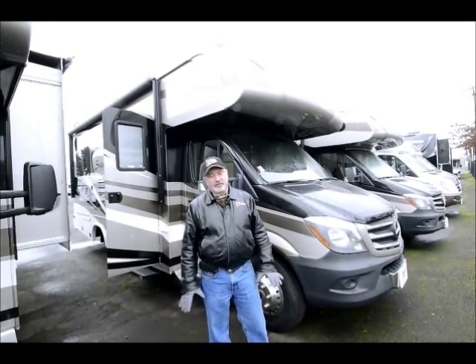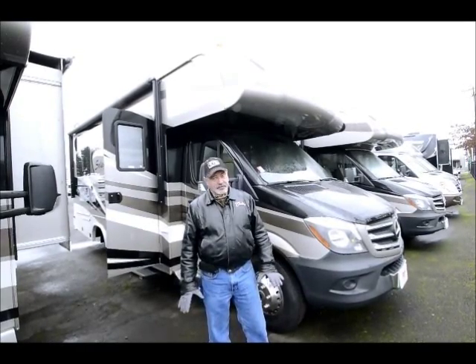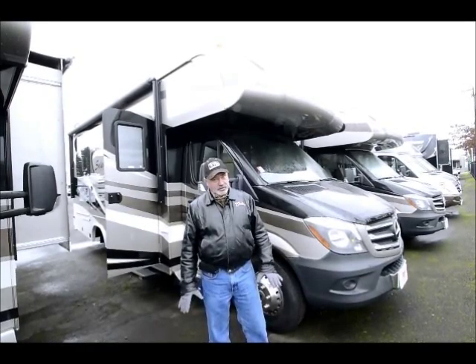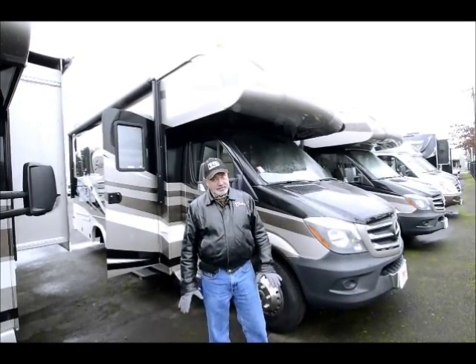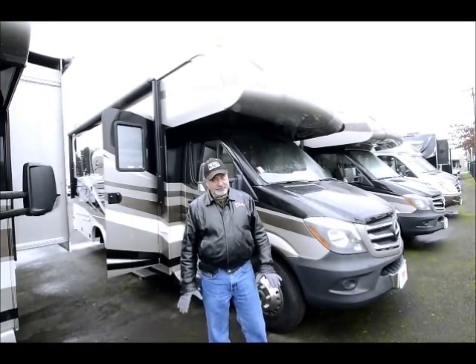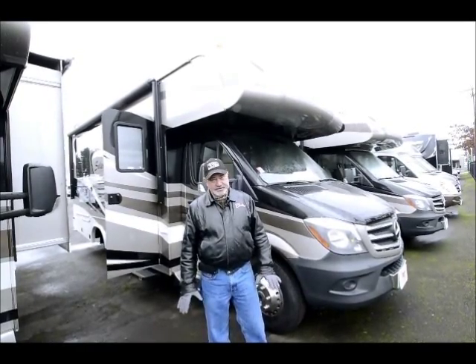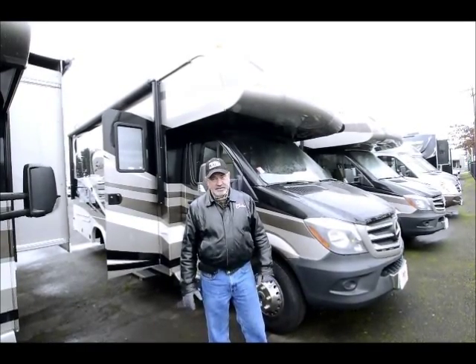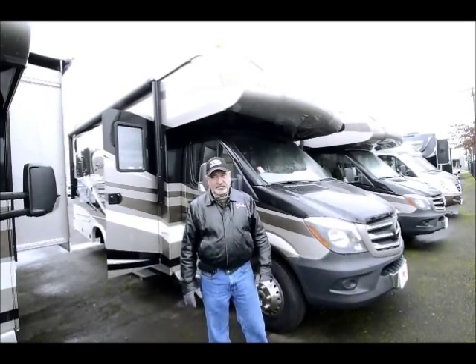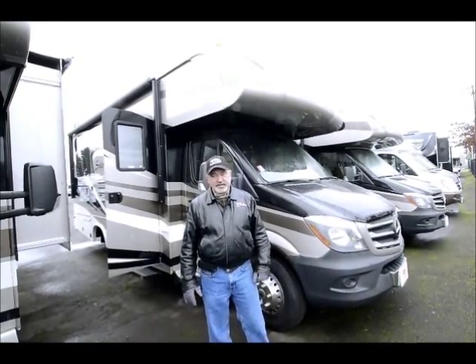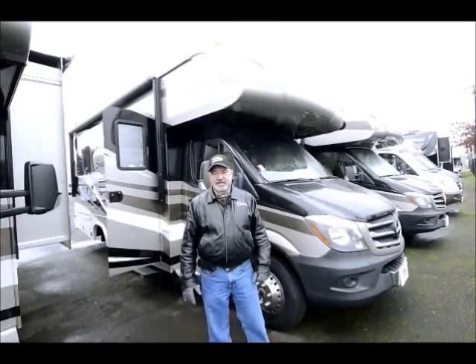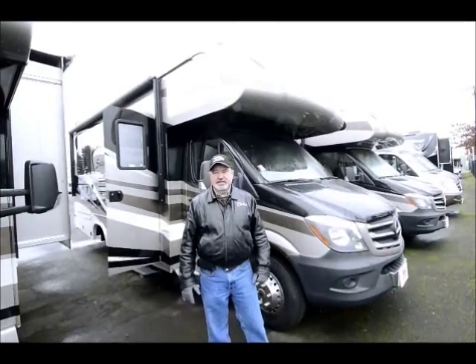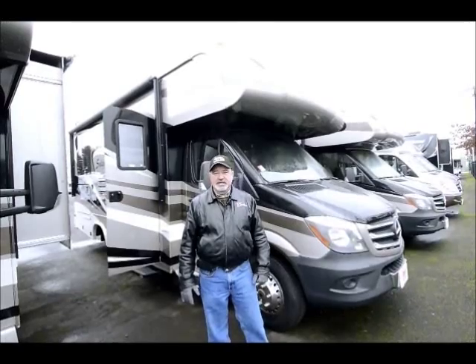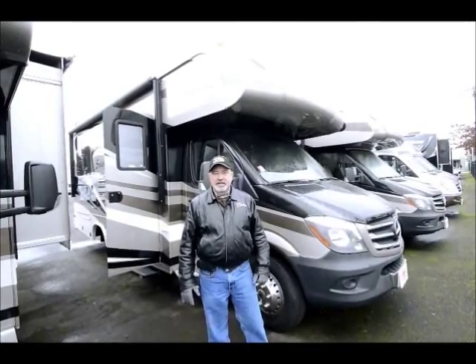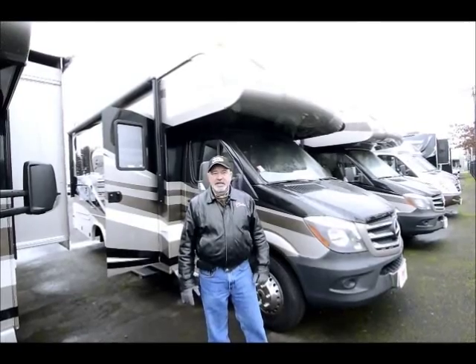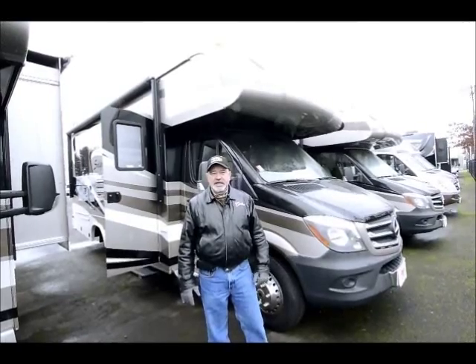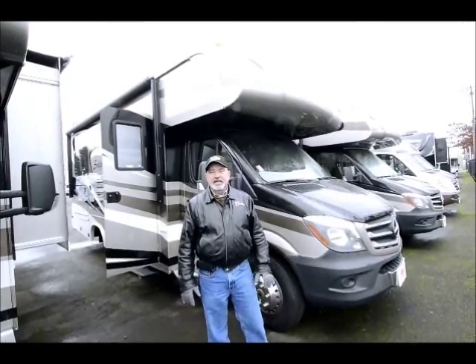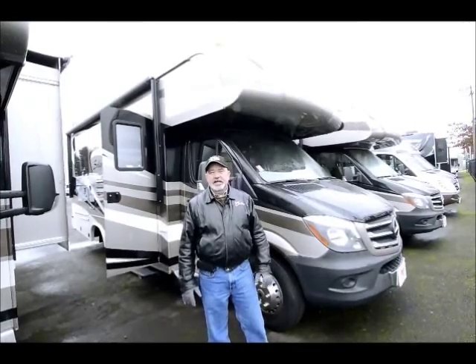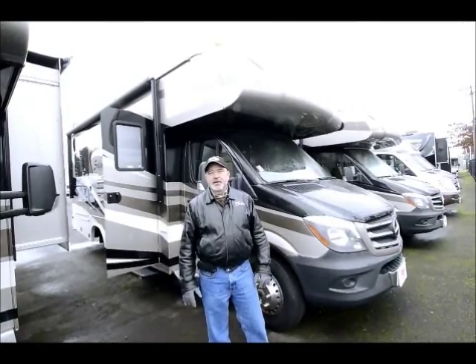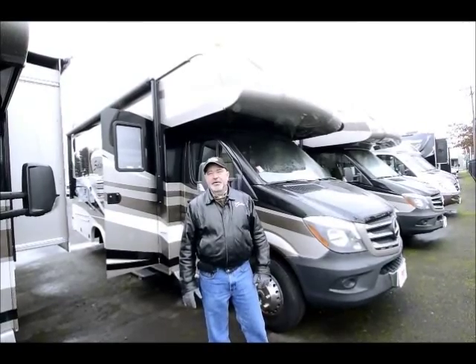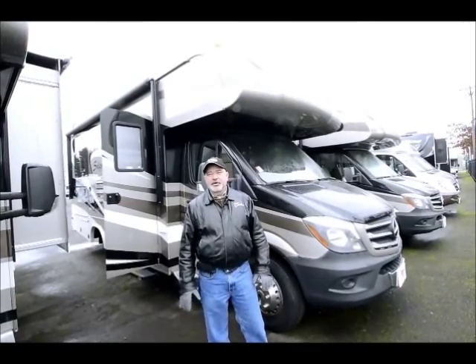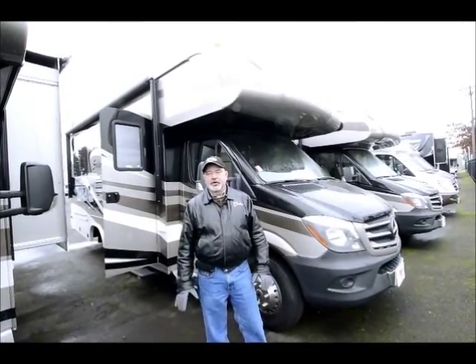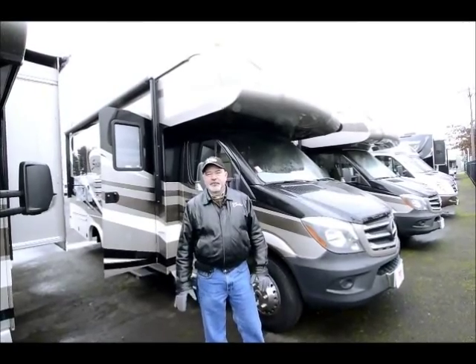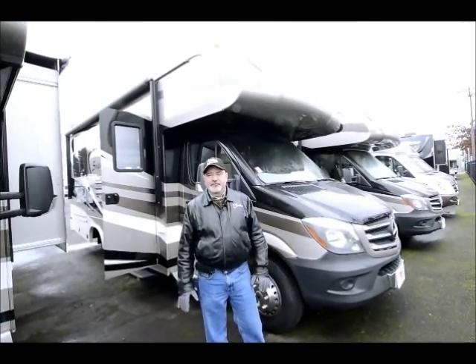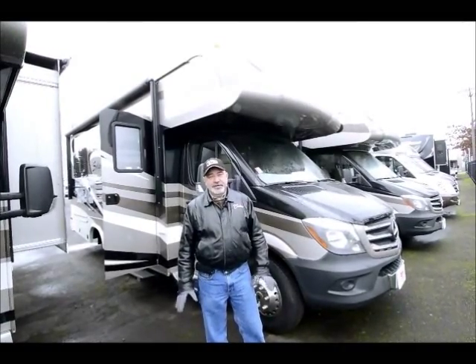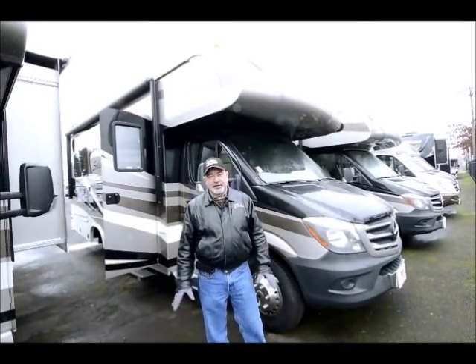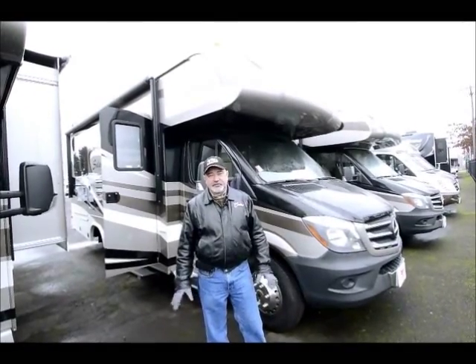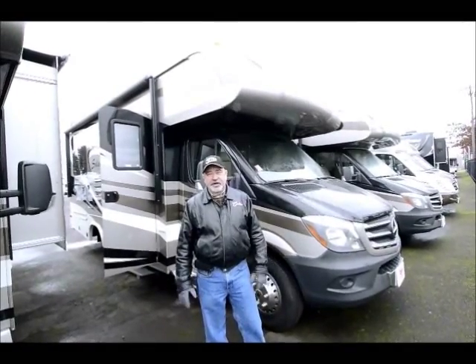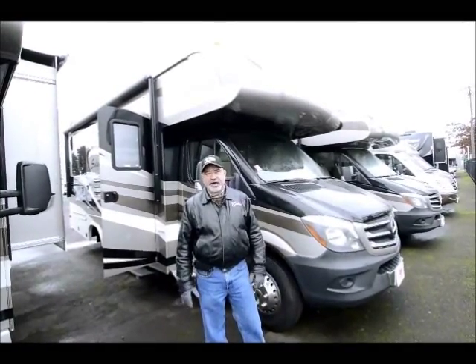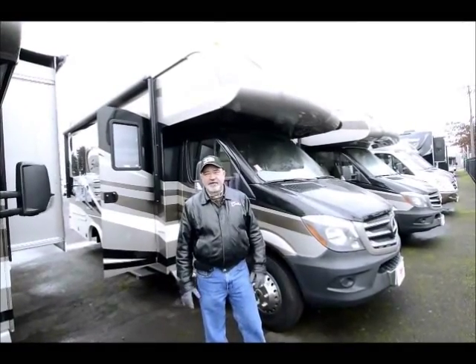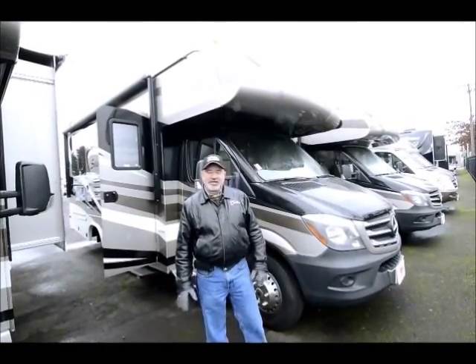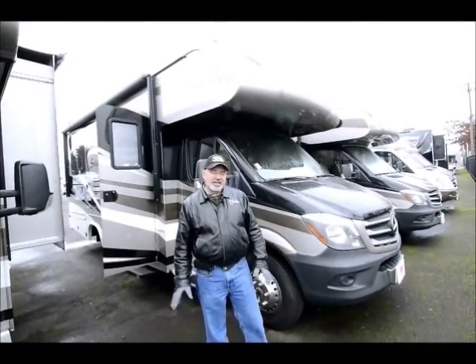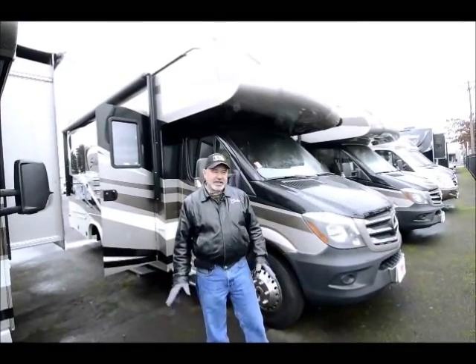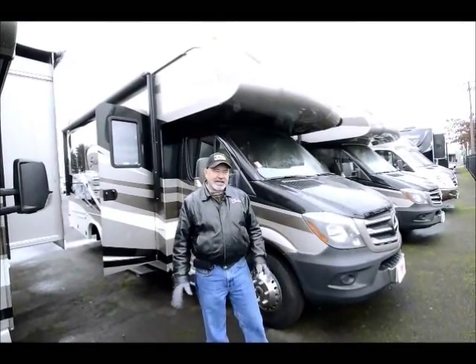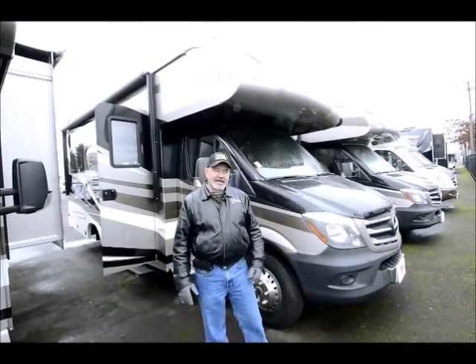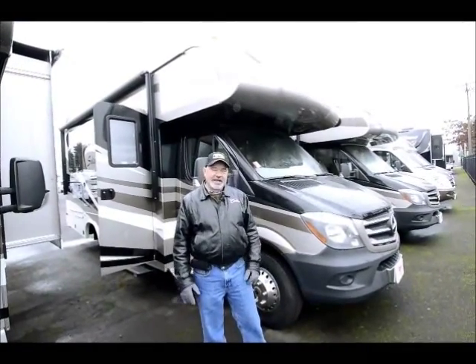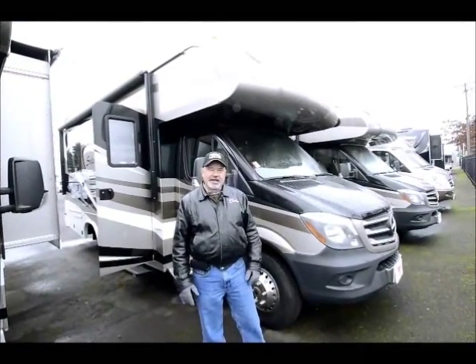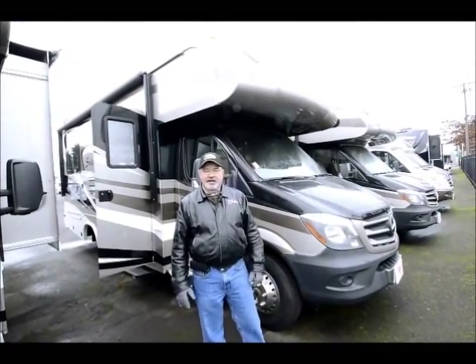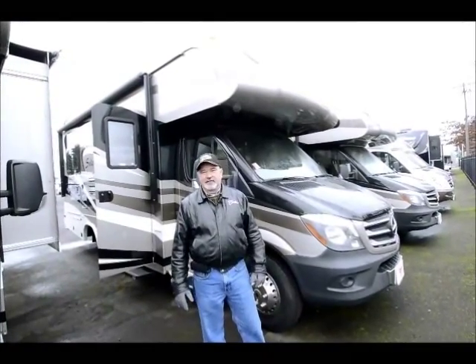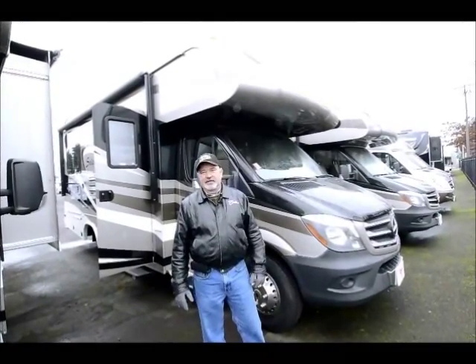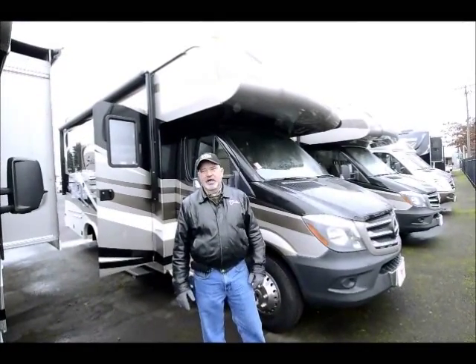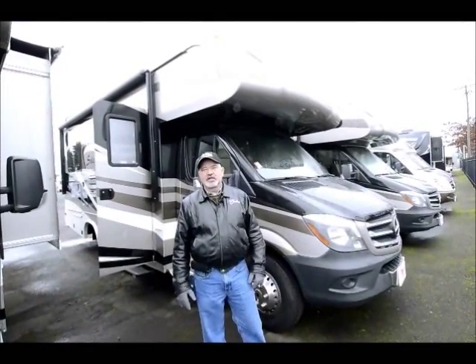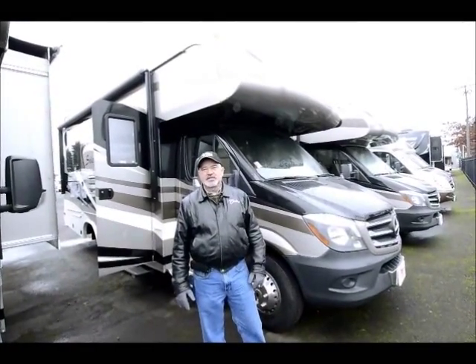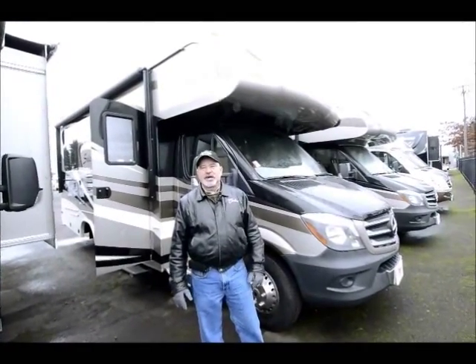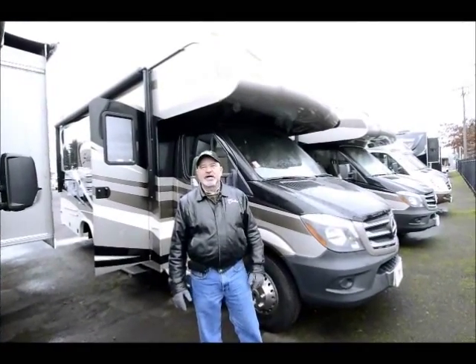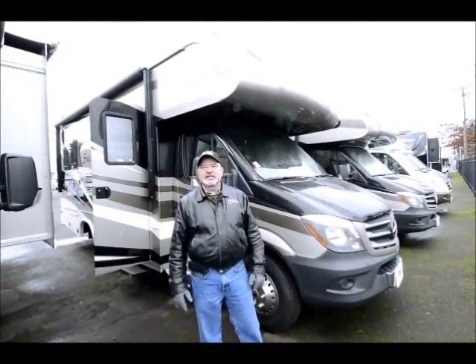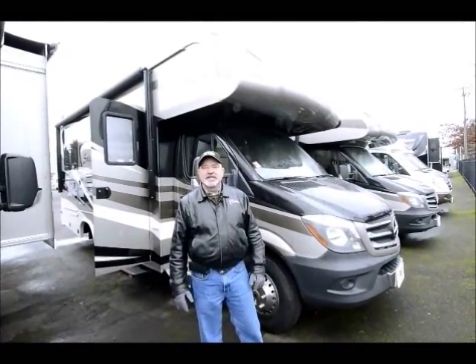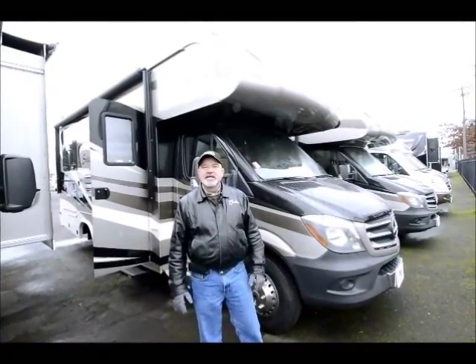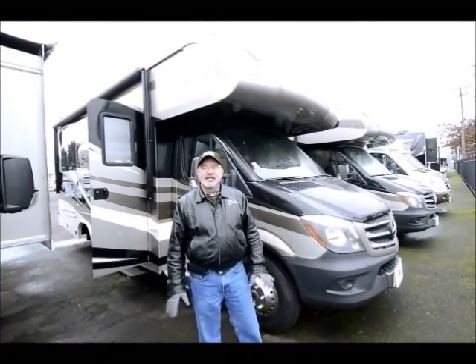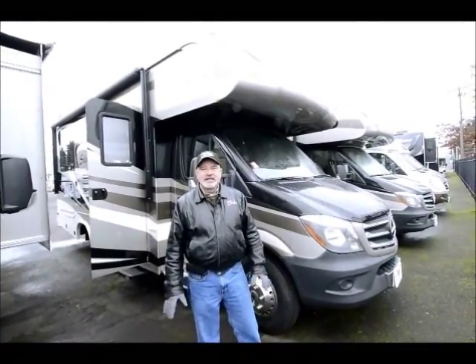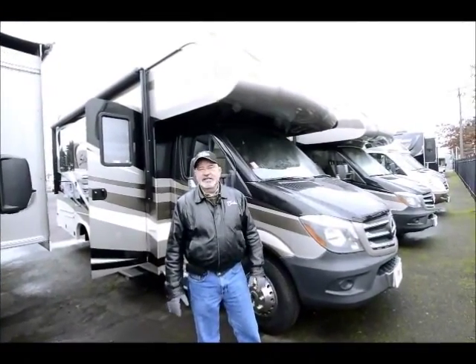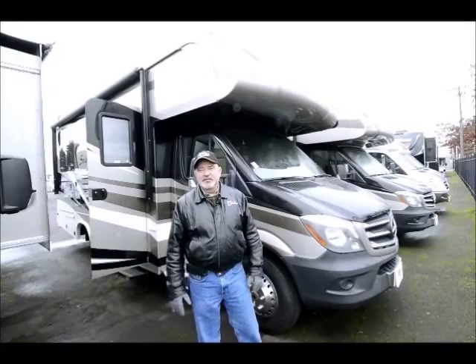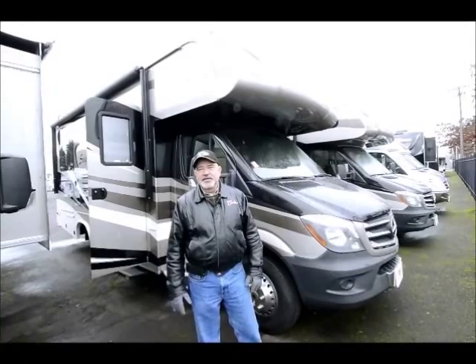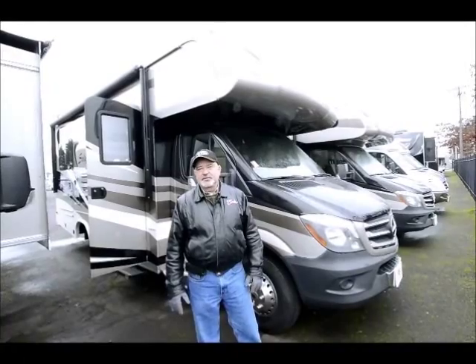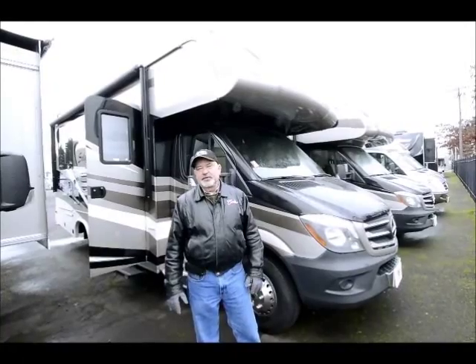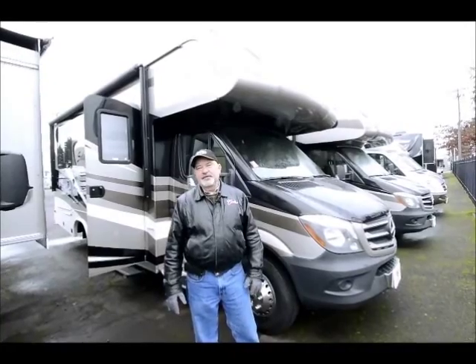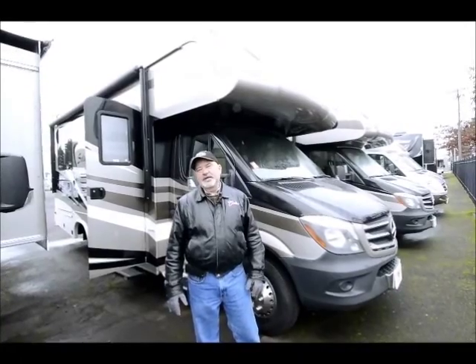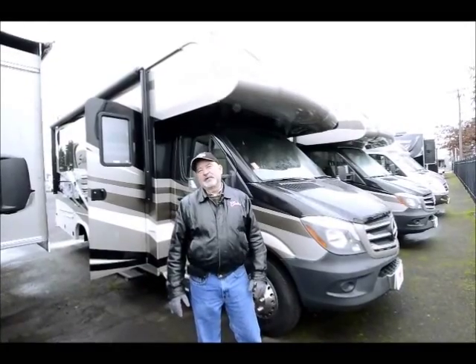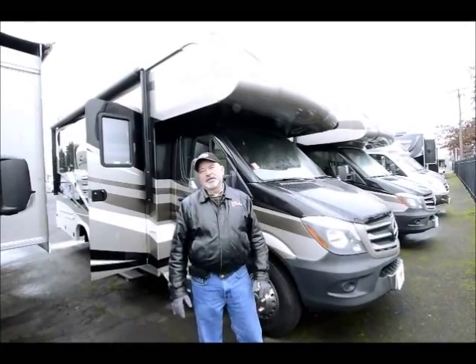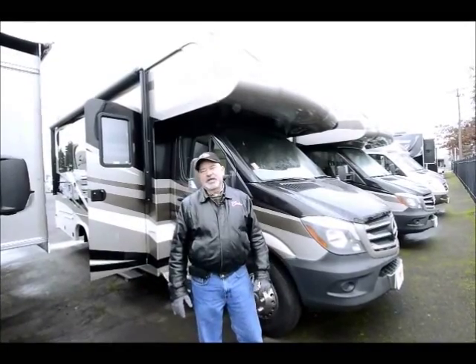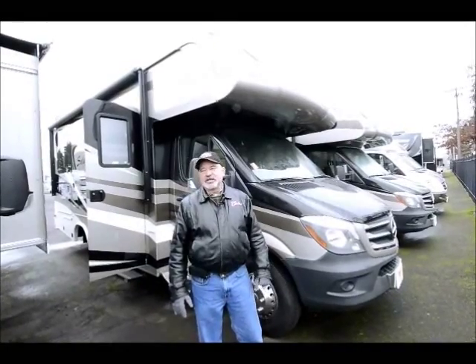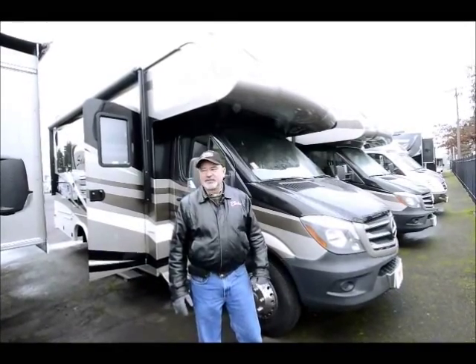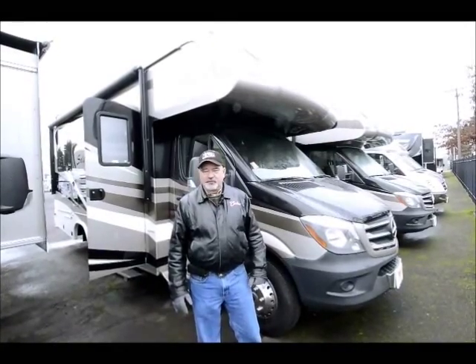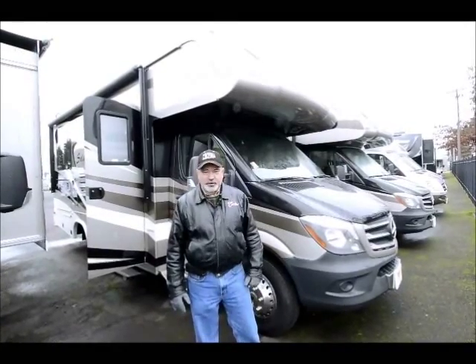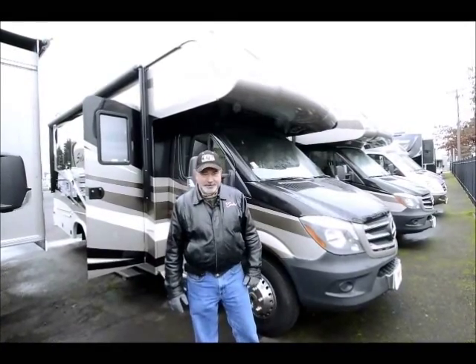So if you're looking for something that's economical, fun to drive, and you can get it in and out of a lot of spots, this could be the perfect application for you.